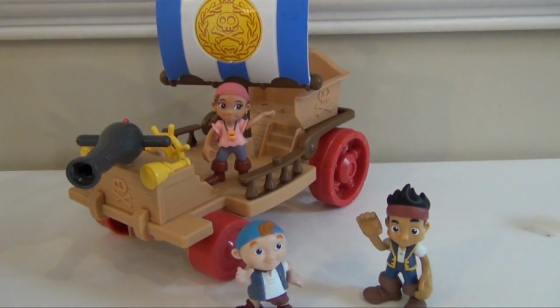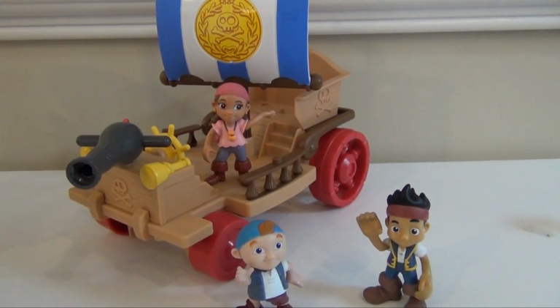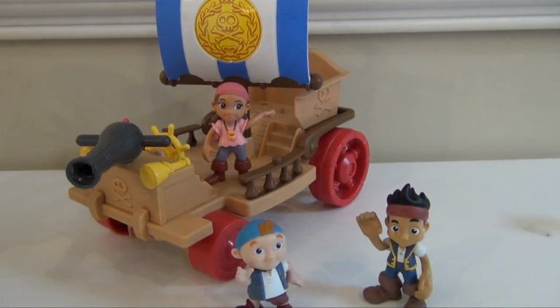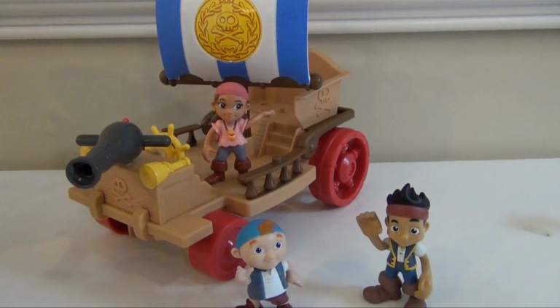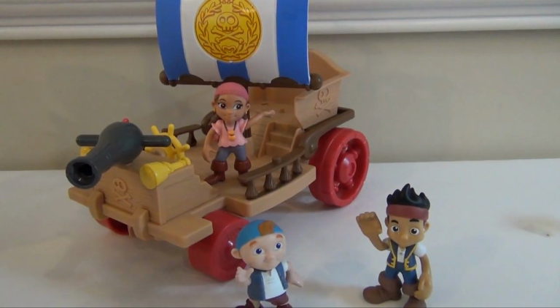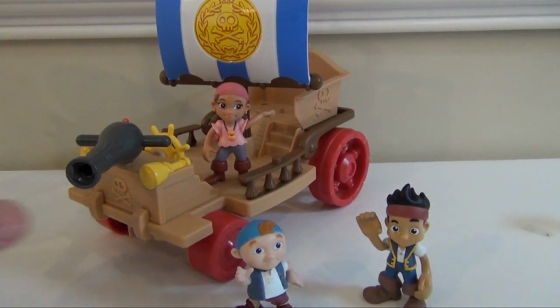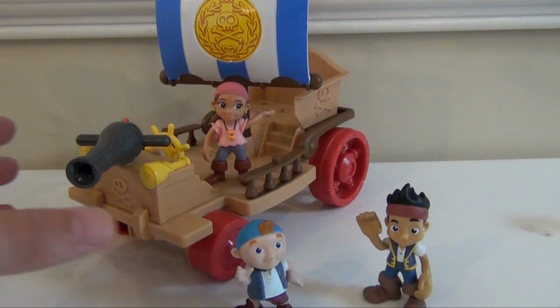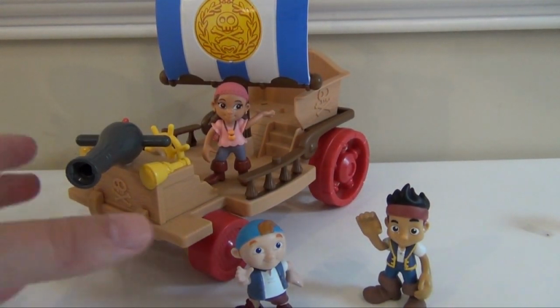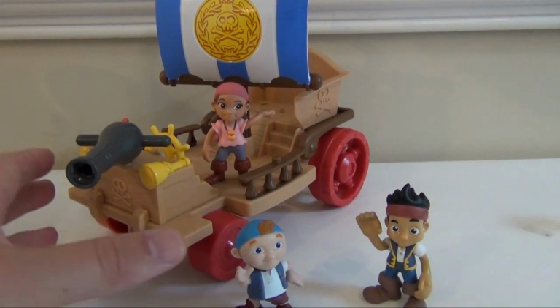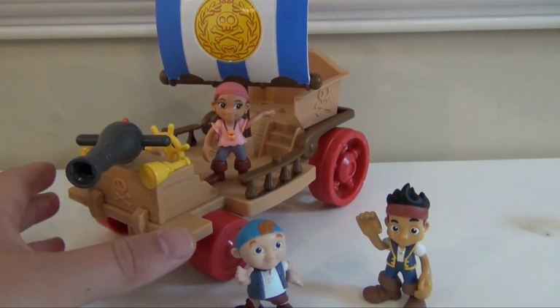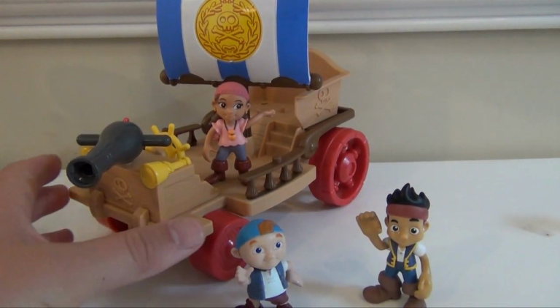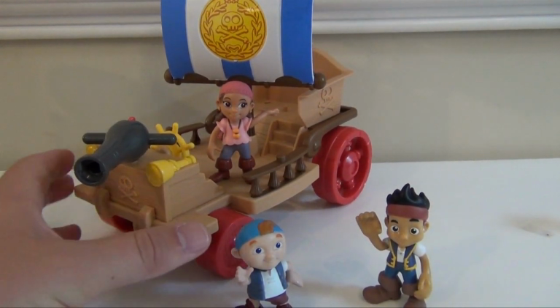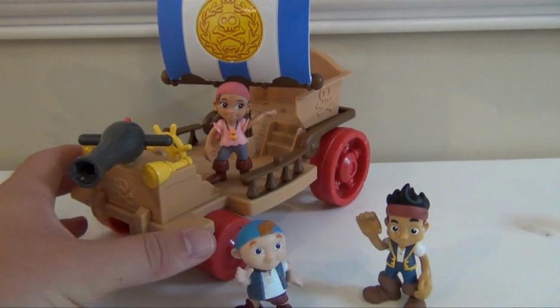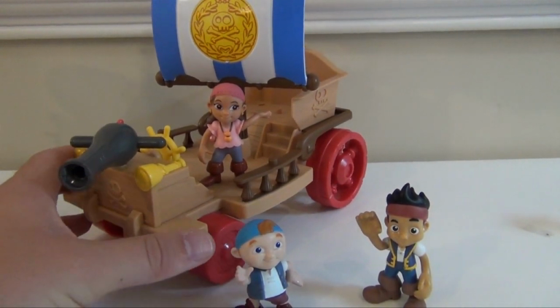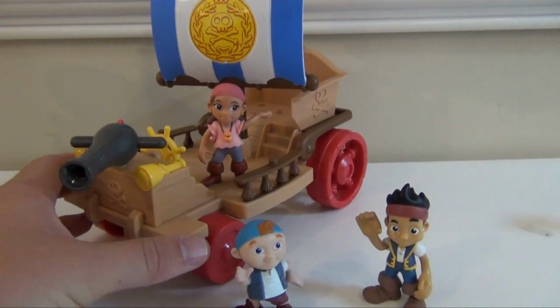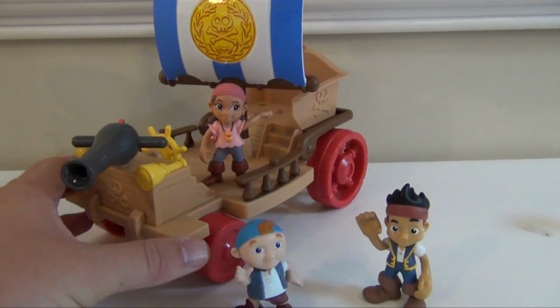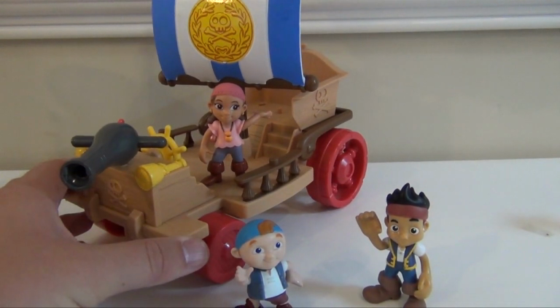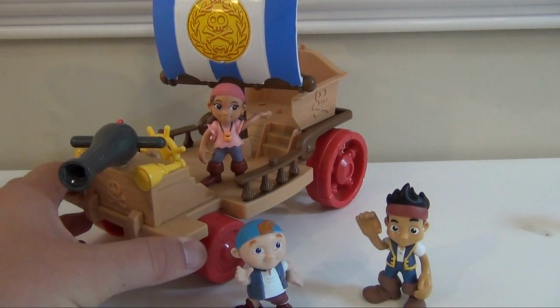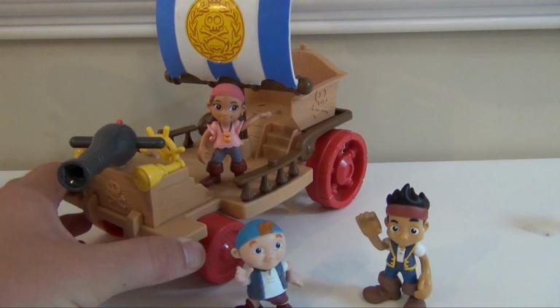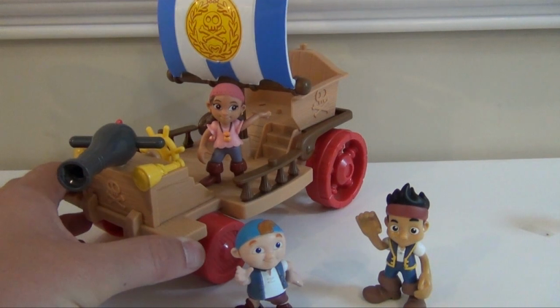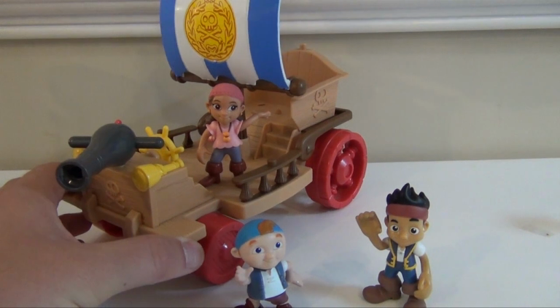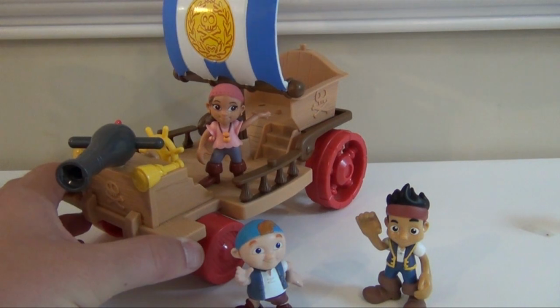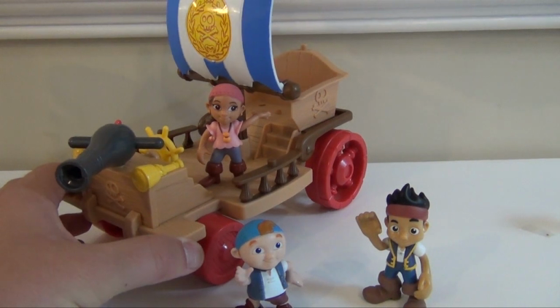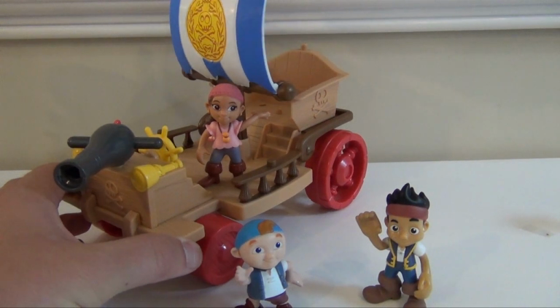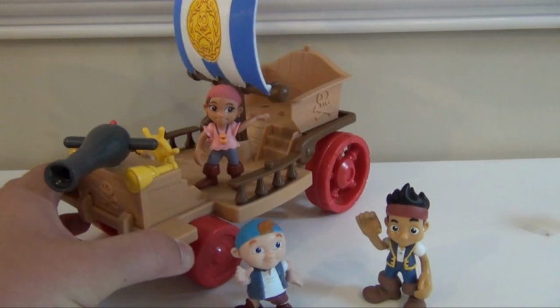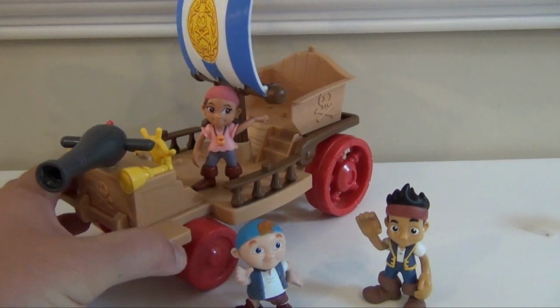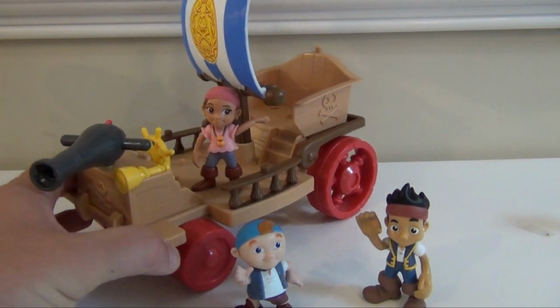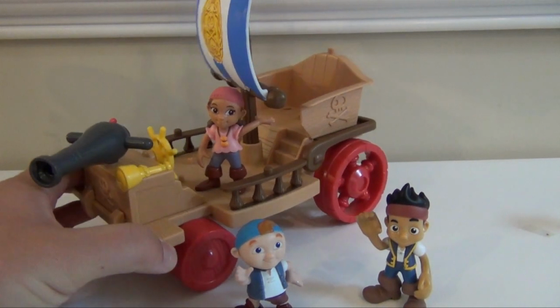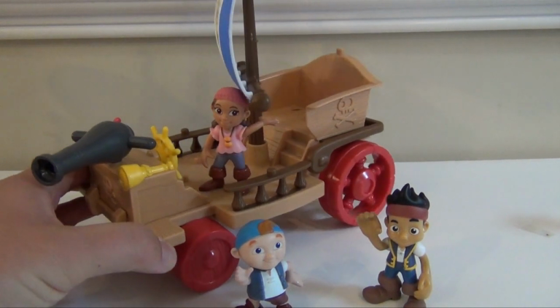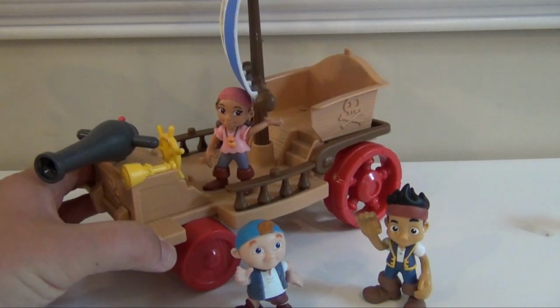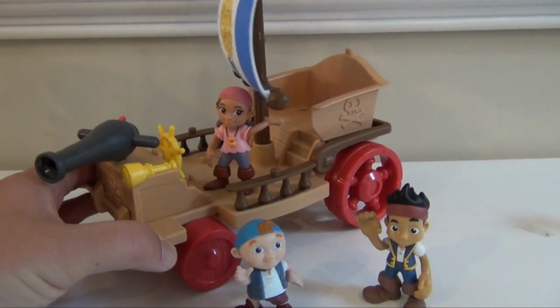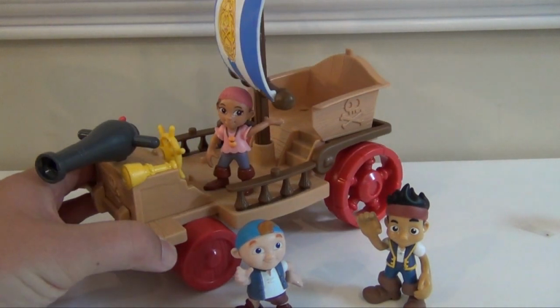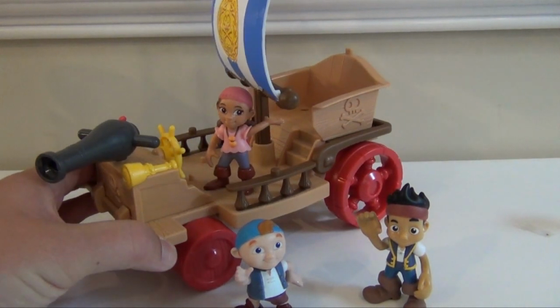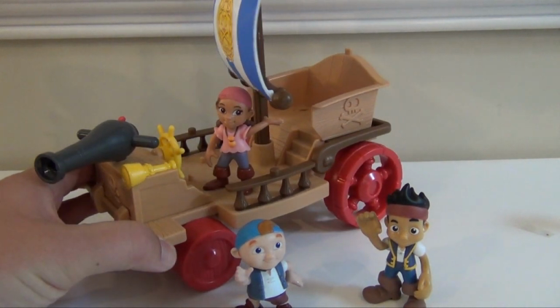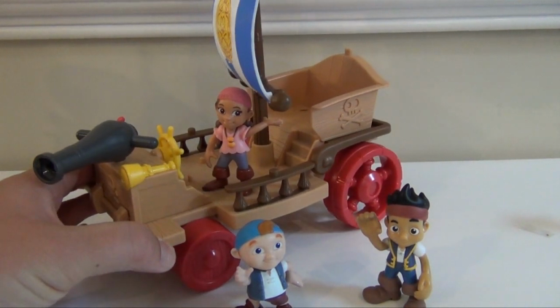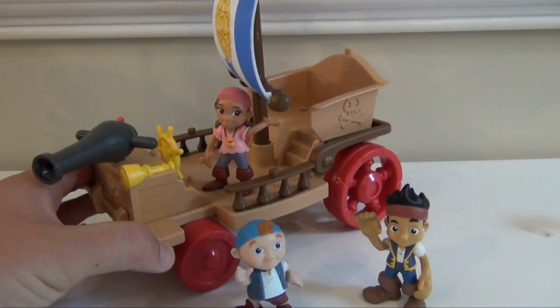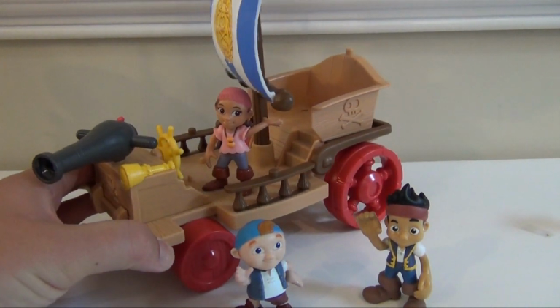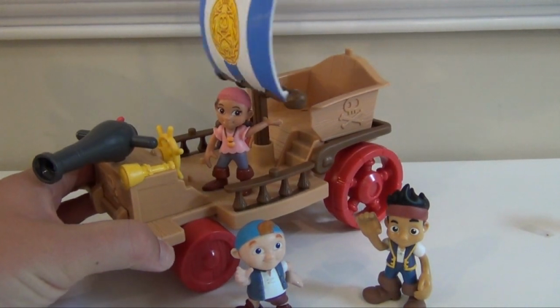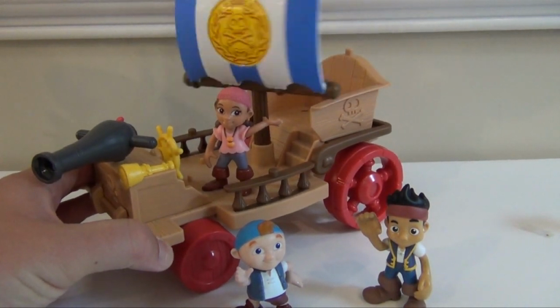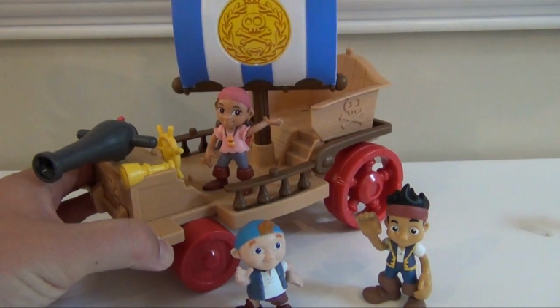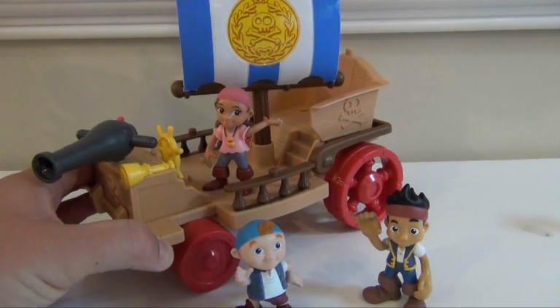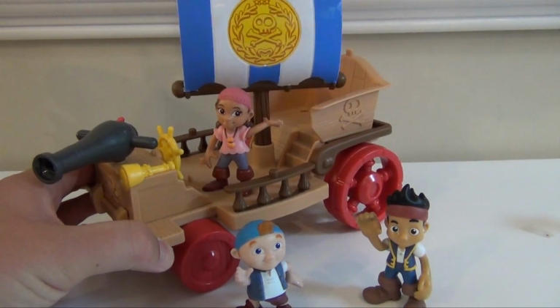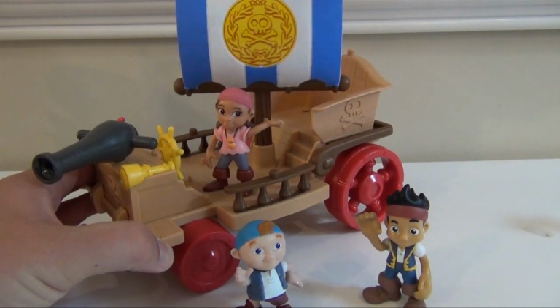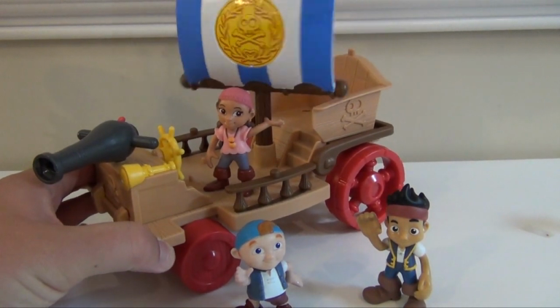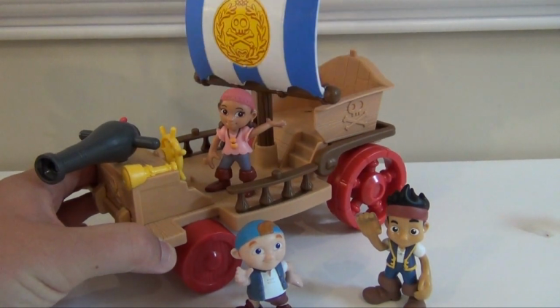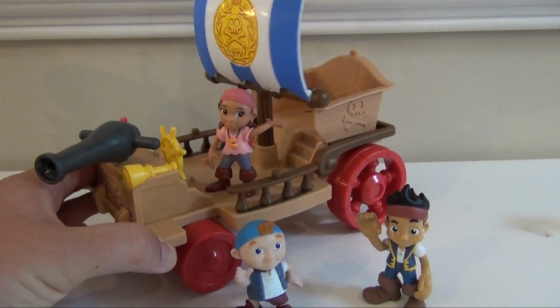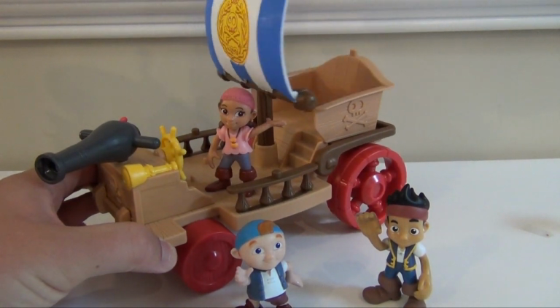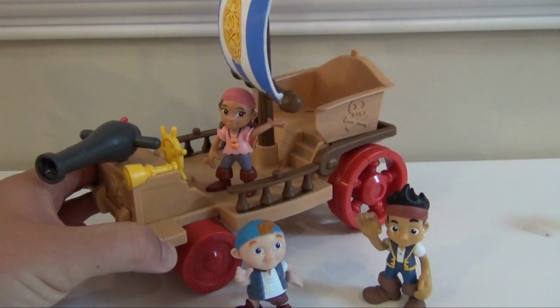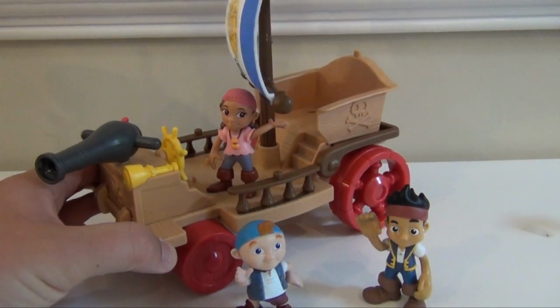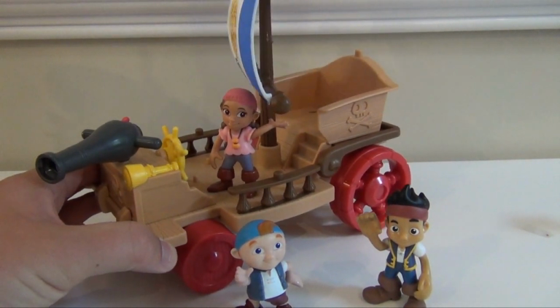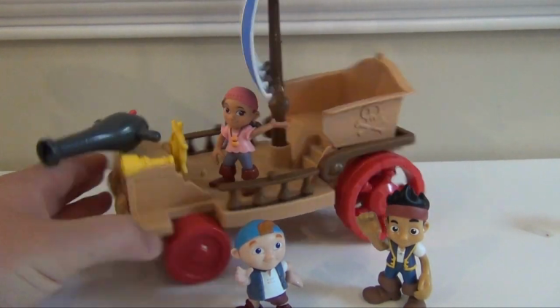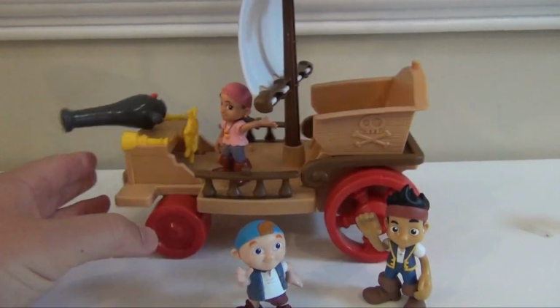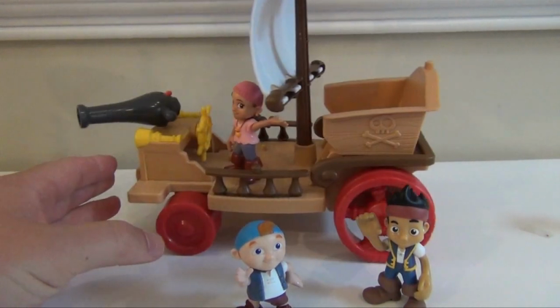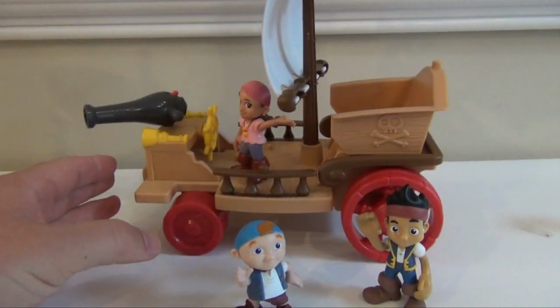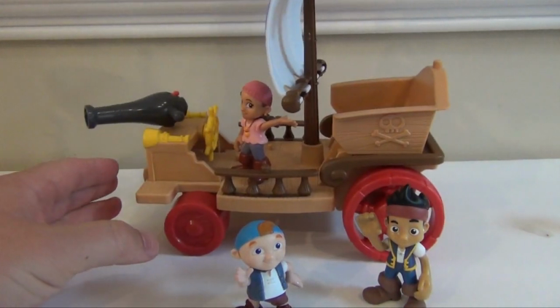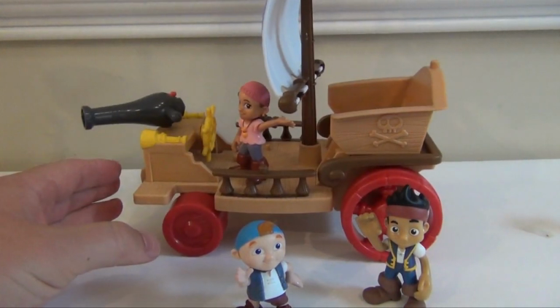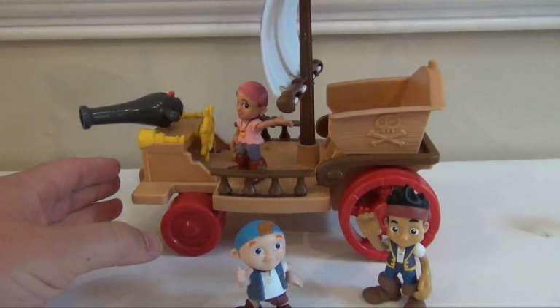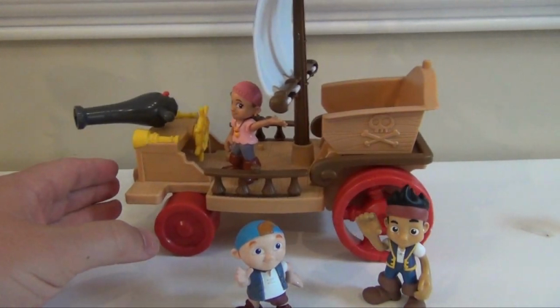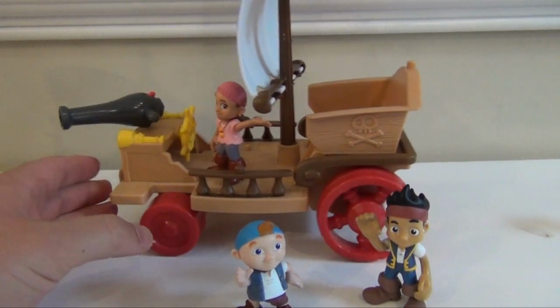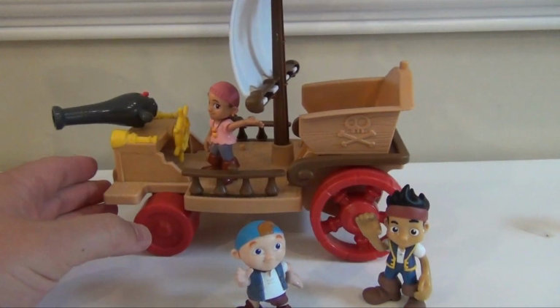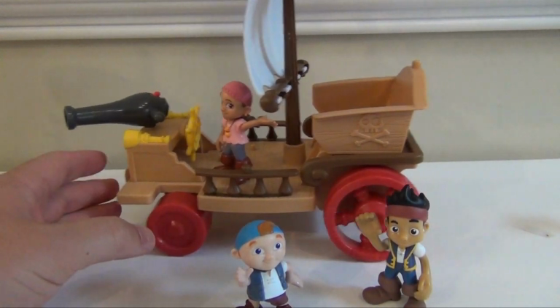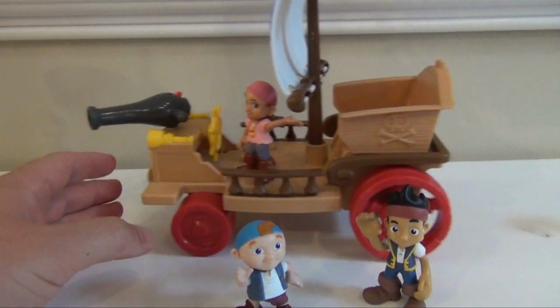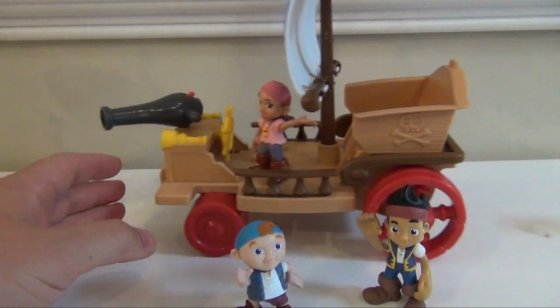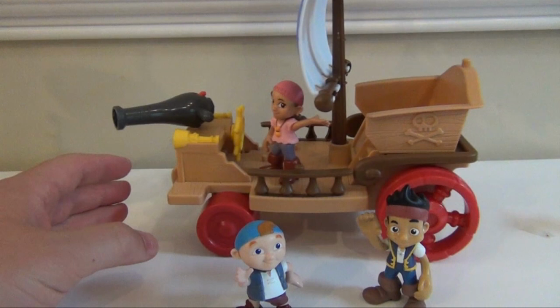A few things about the Sail Wagon. First, it has a sail, so you can move the sail around so that they can go wherever they need to go.